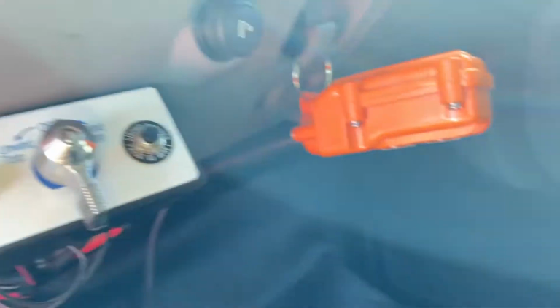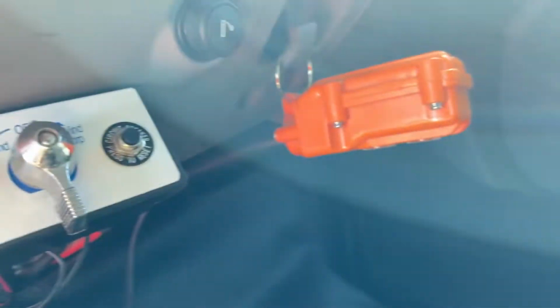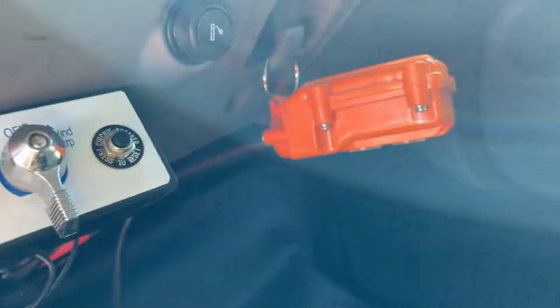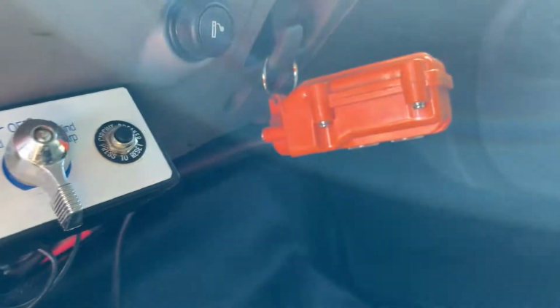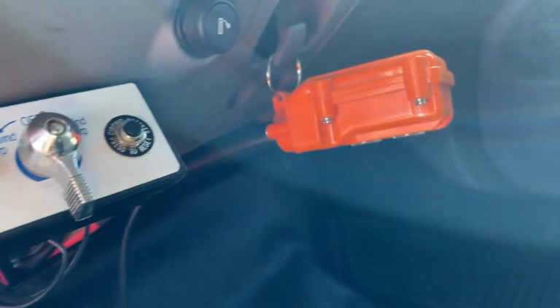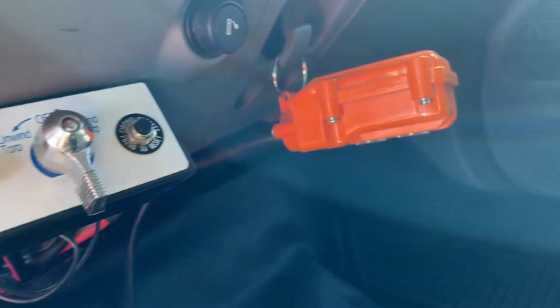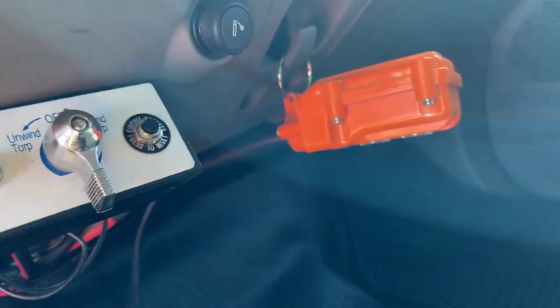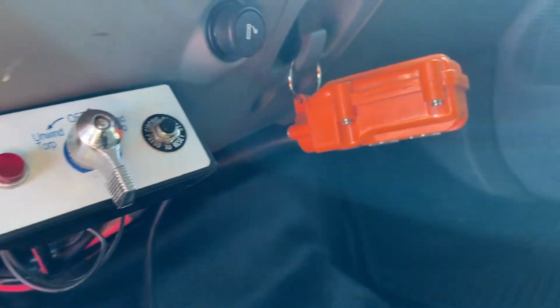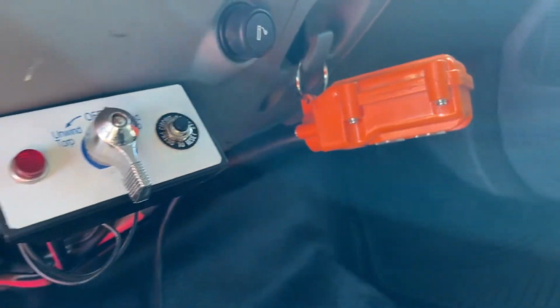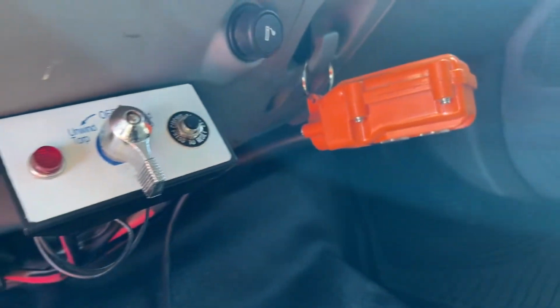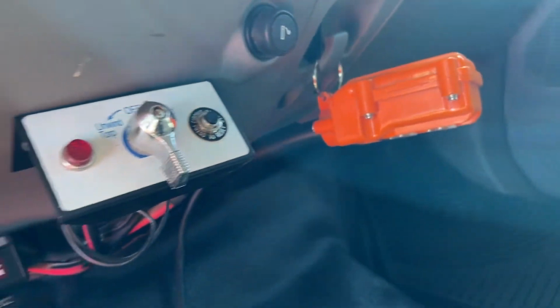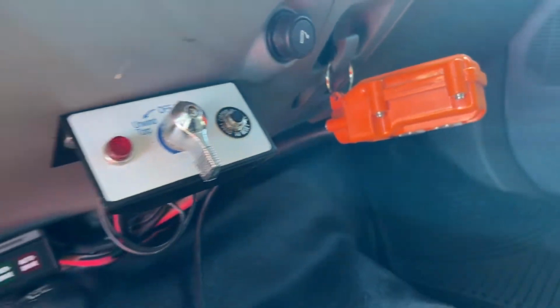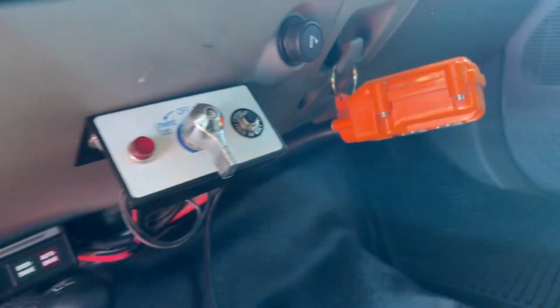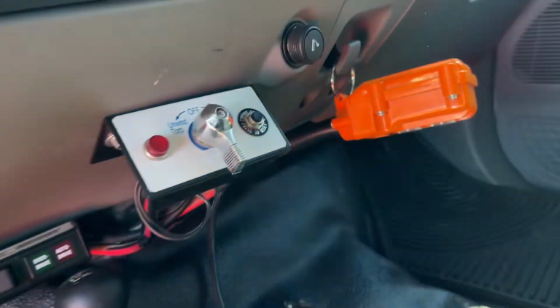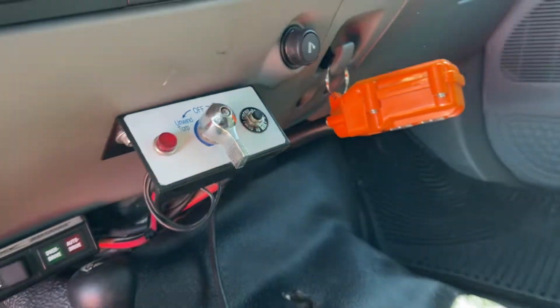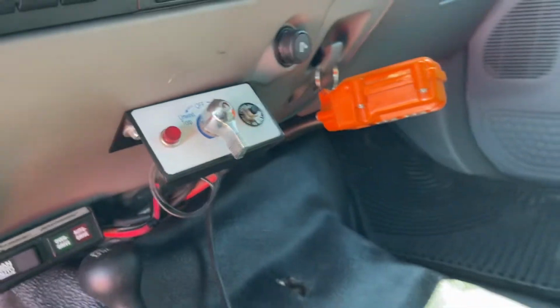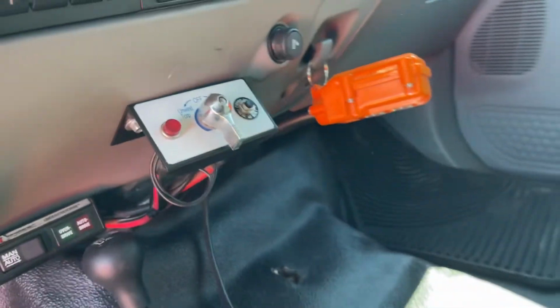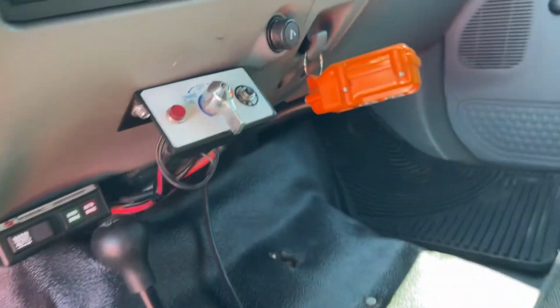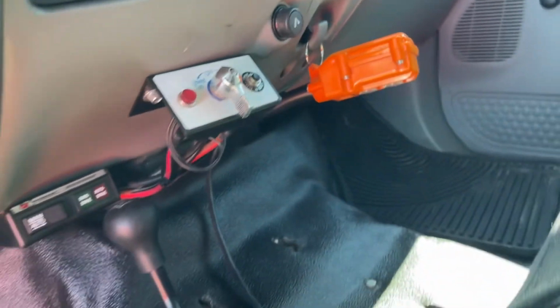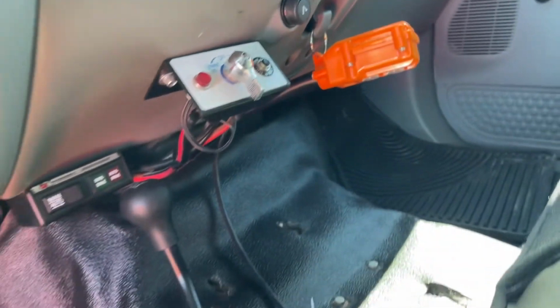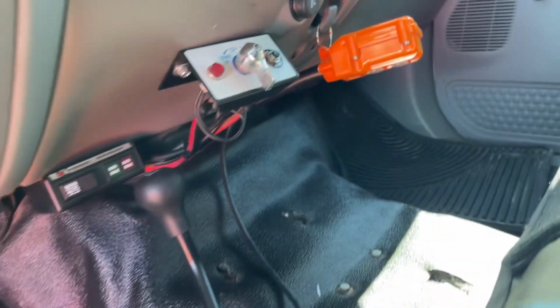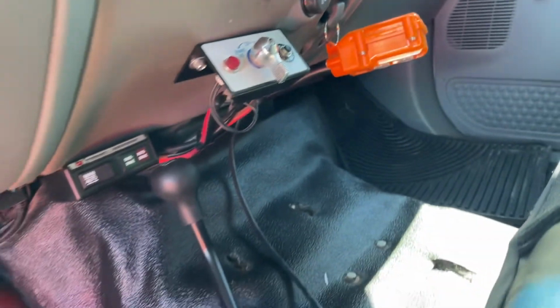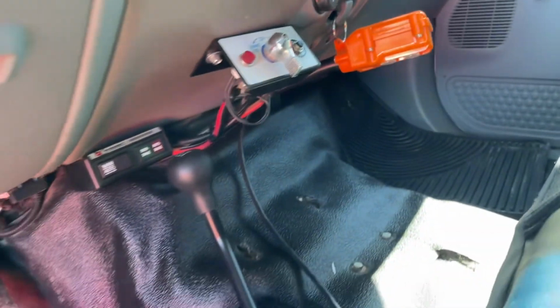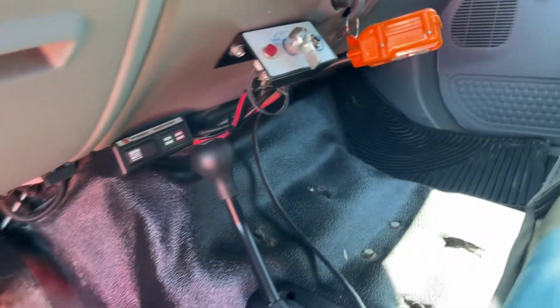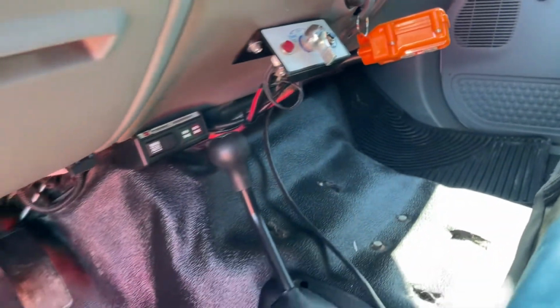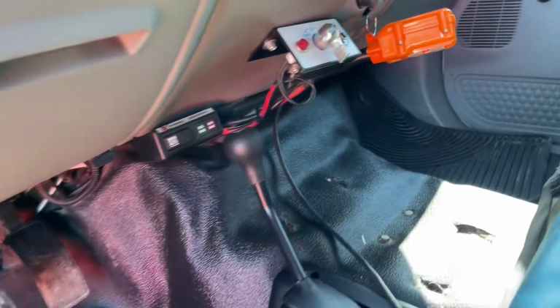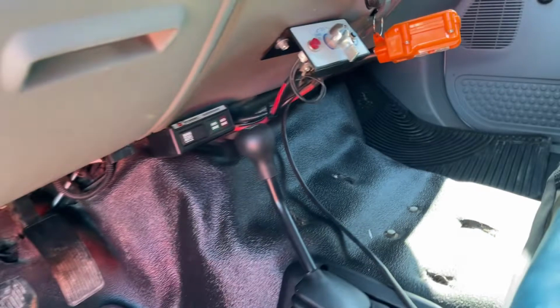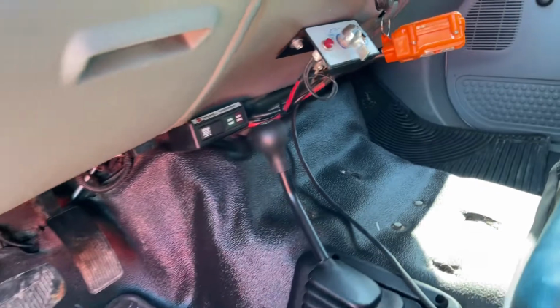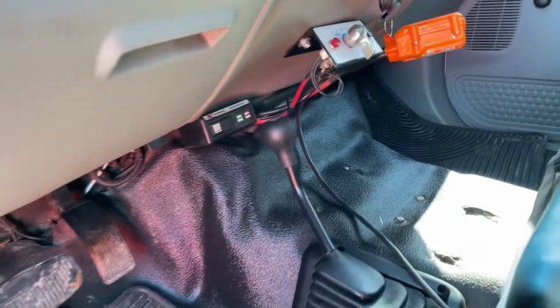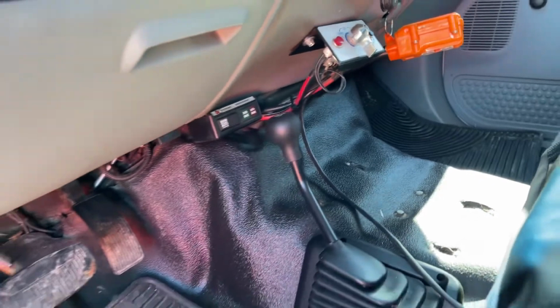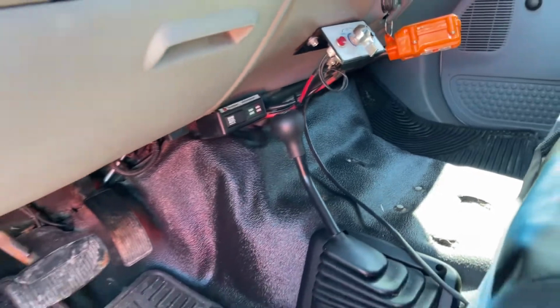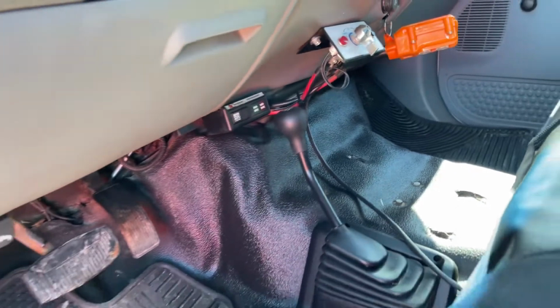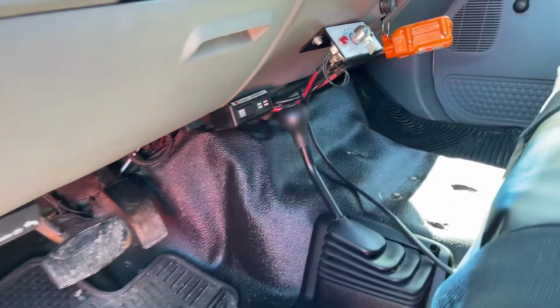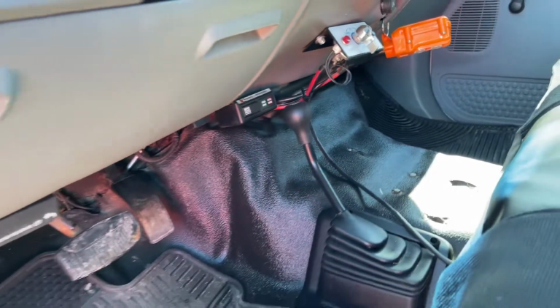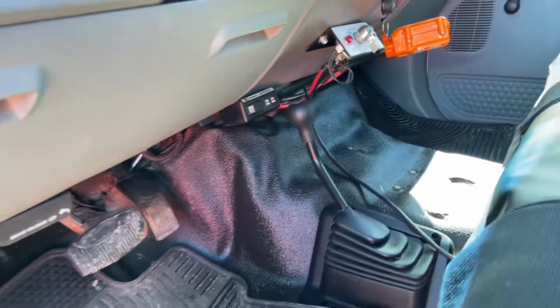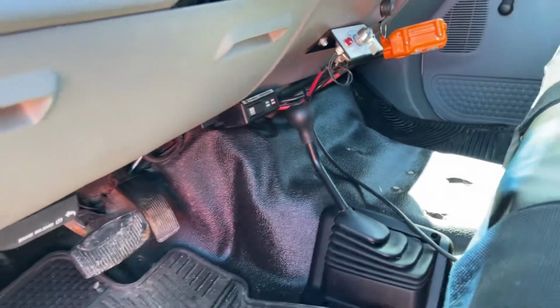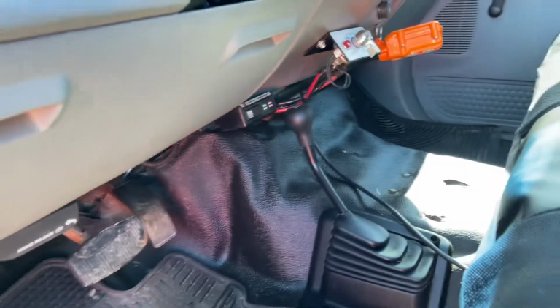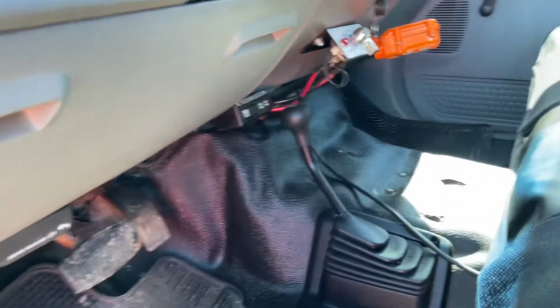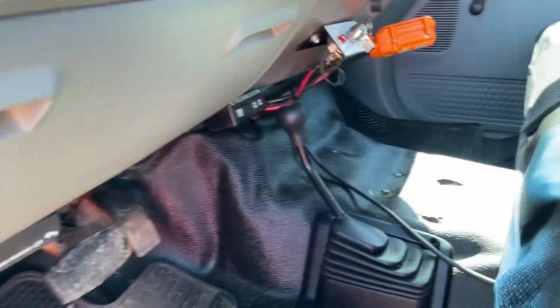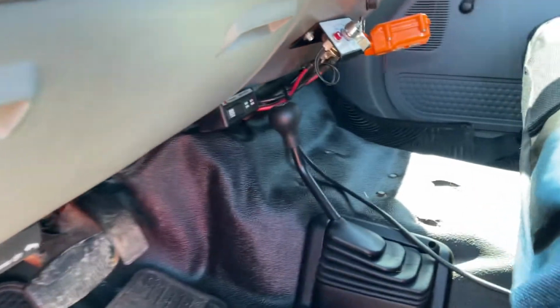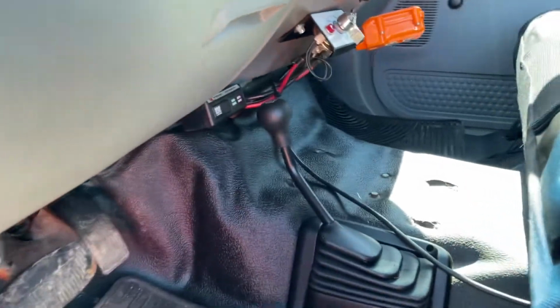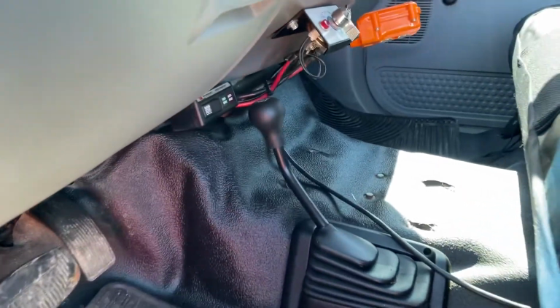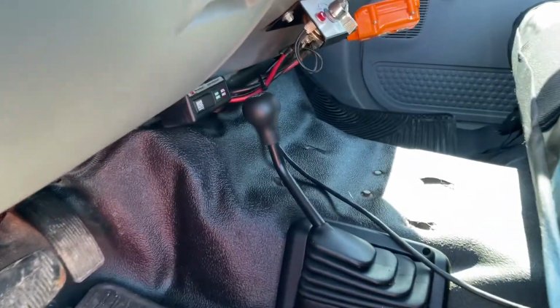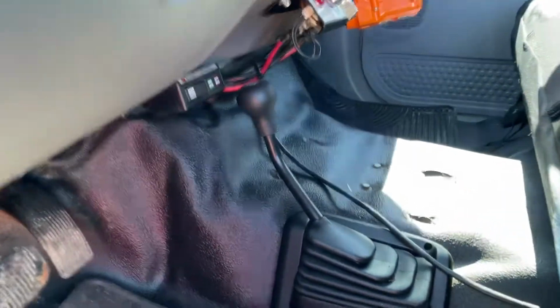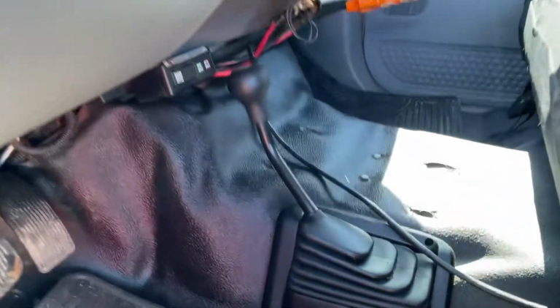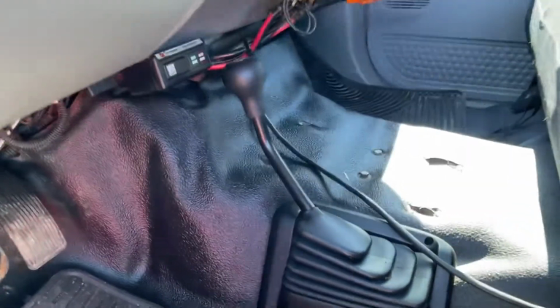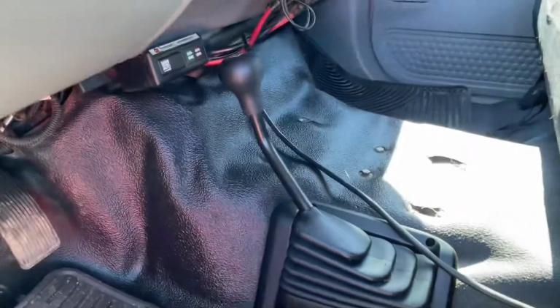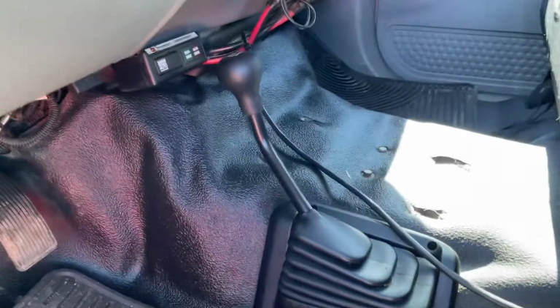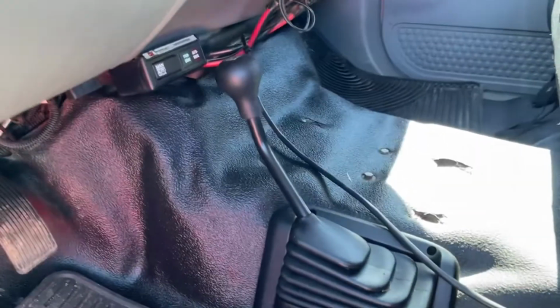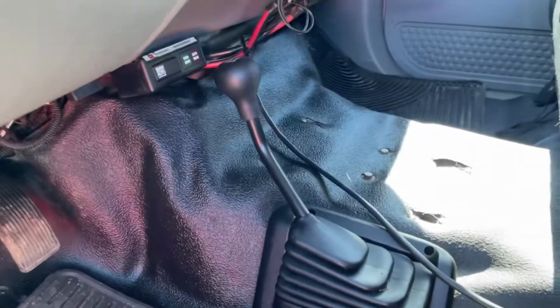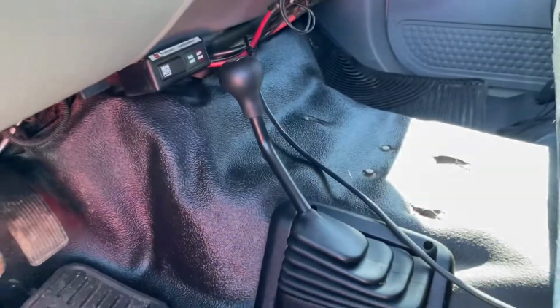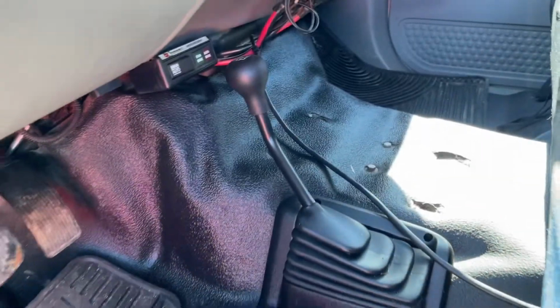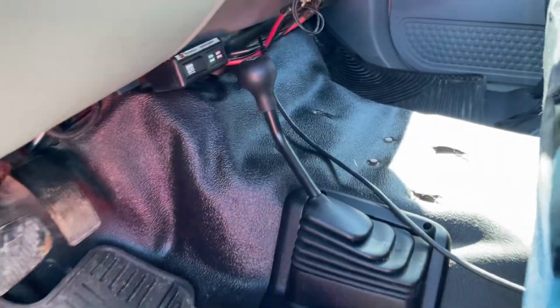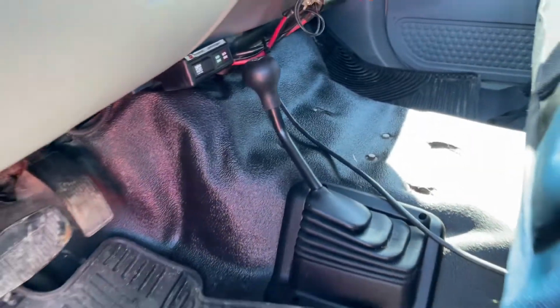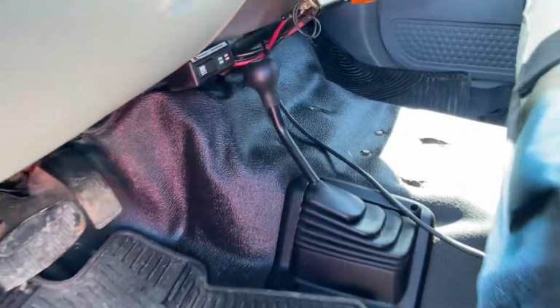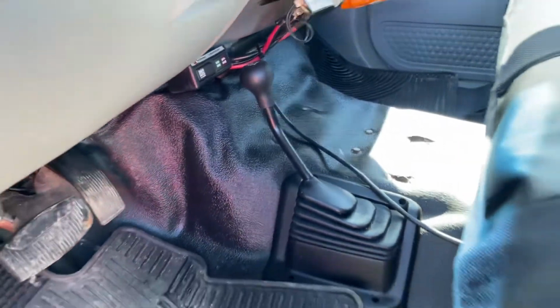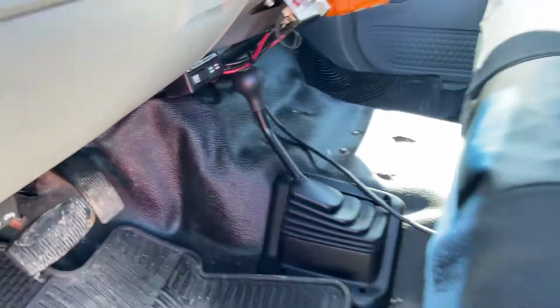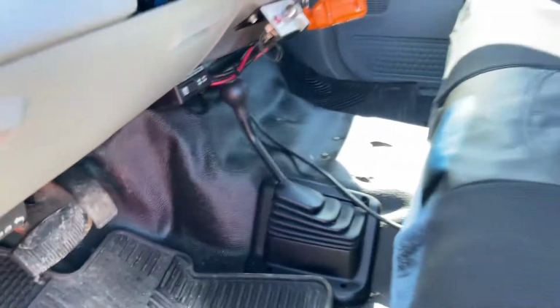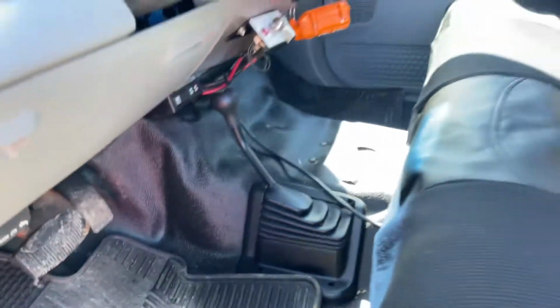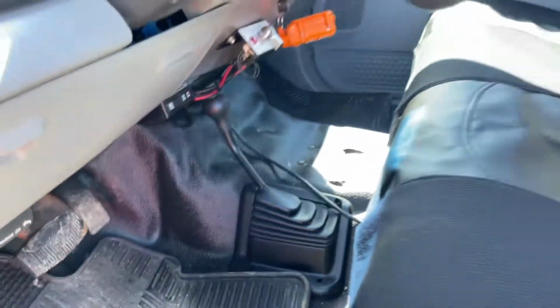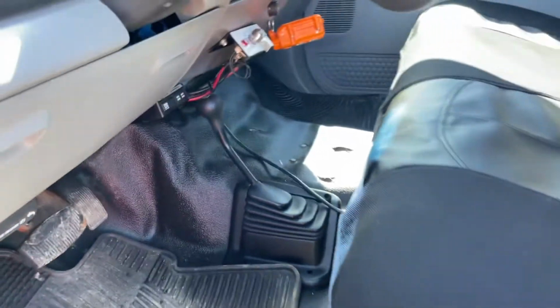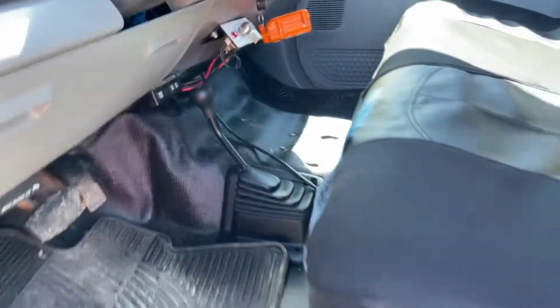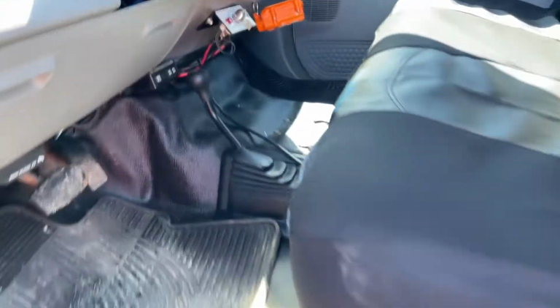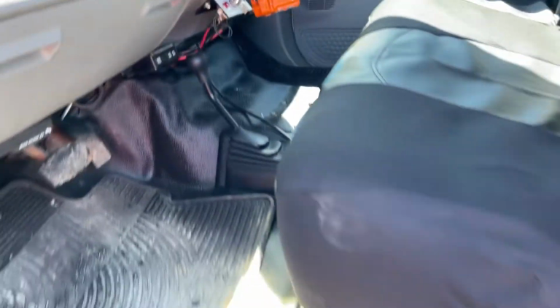That's the controller for the box. Four wheel drive.